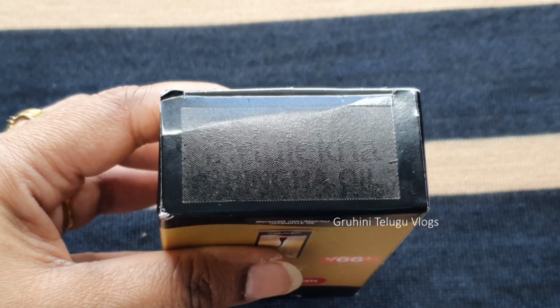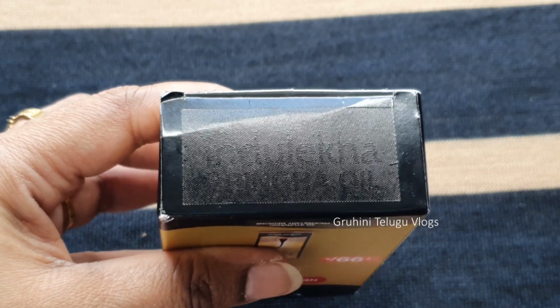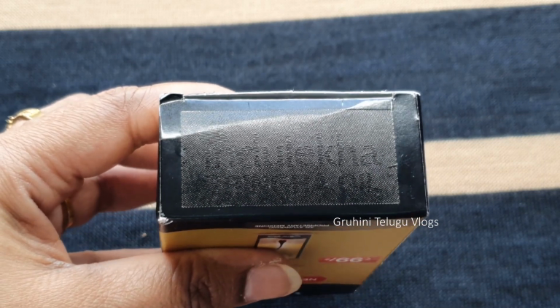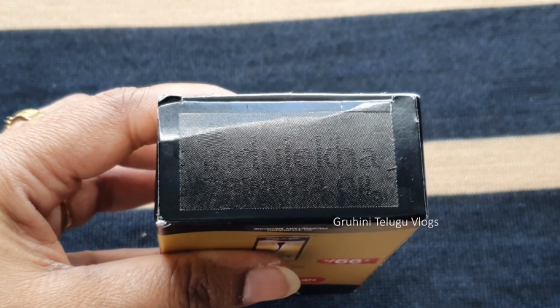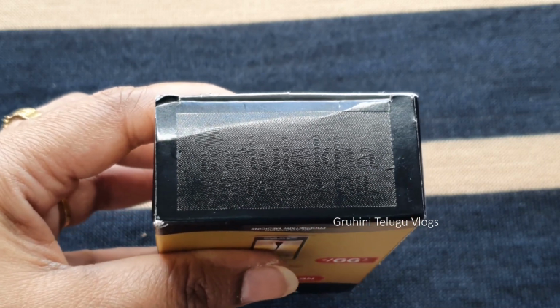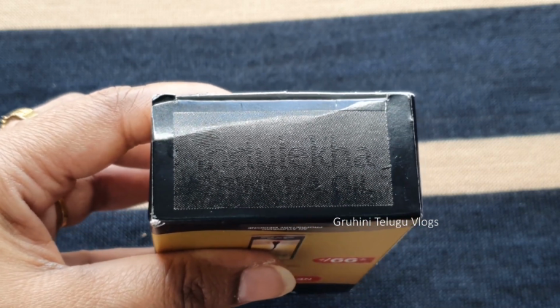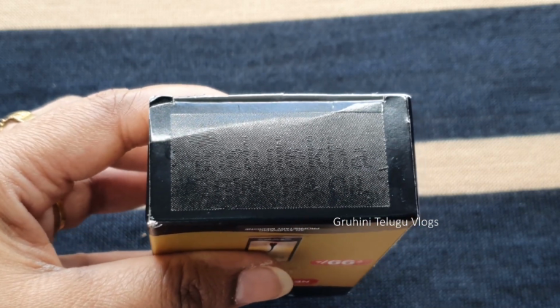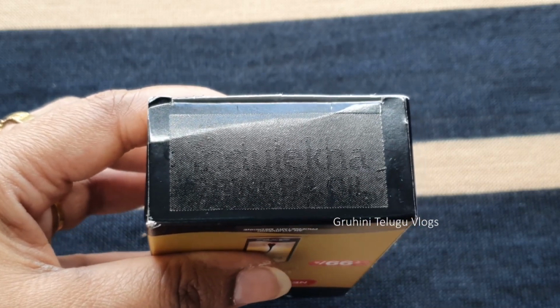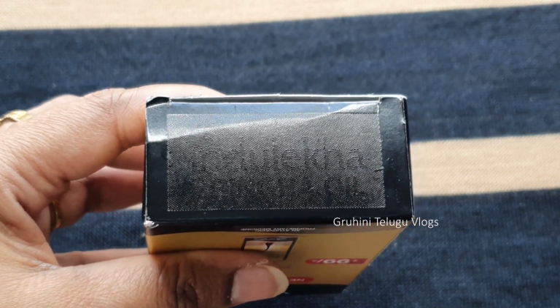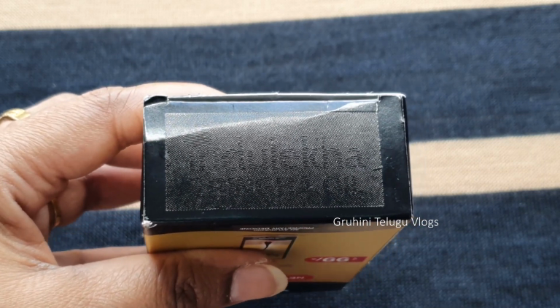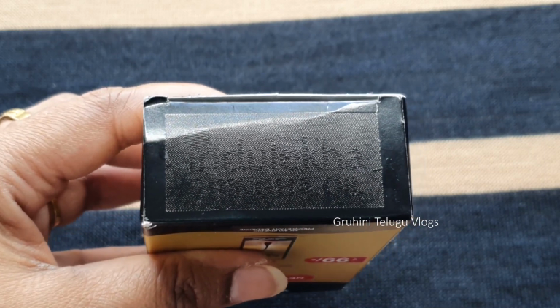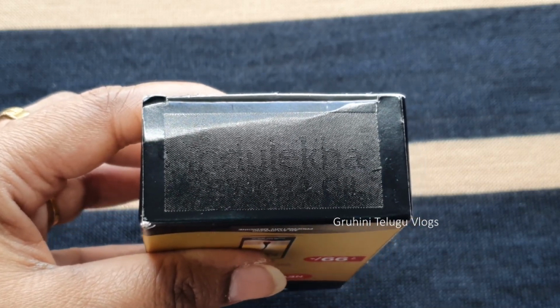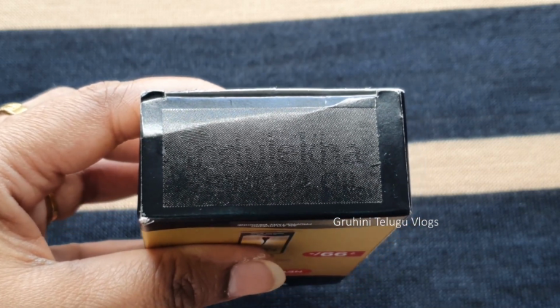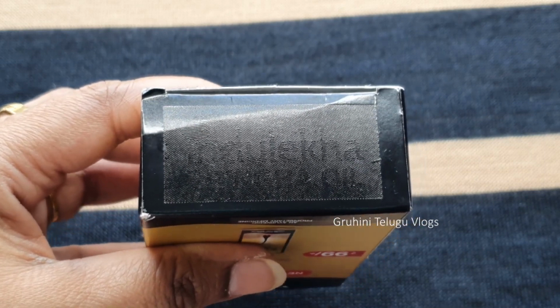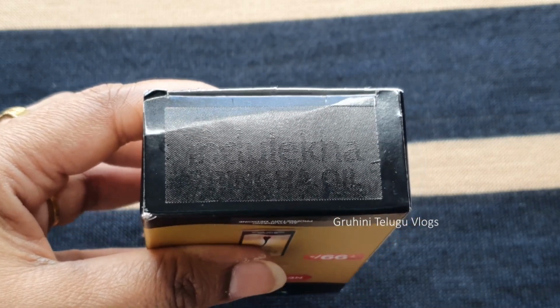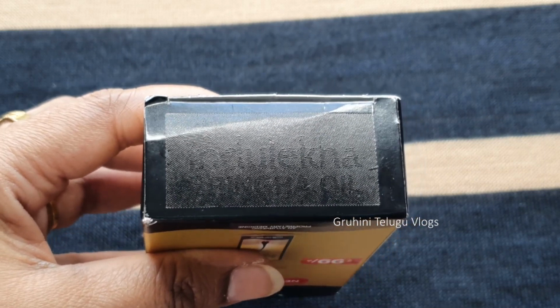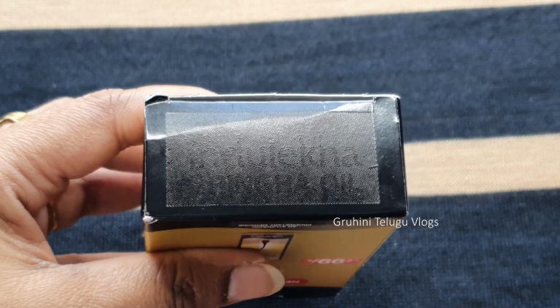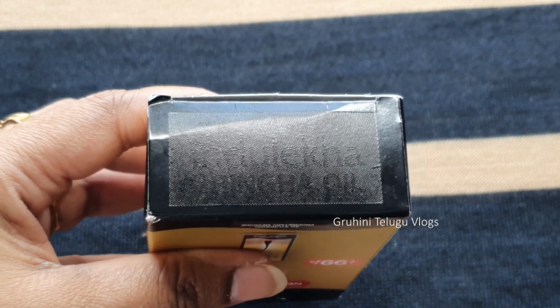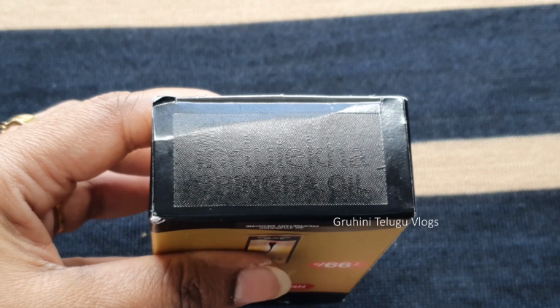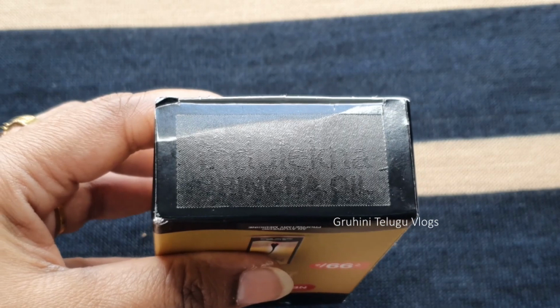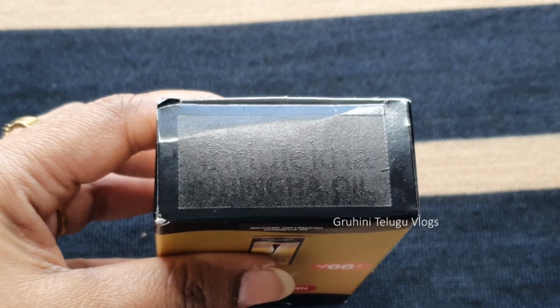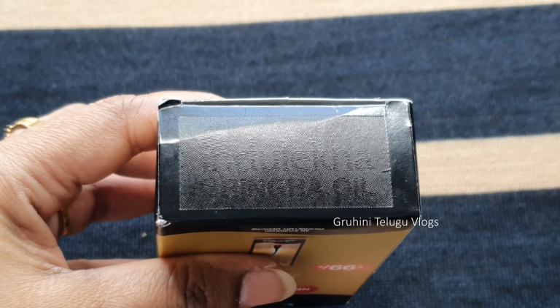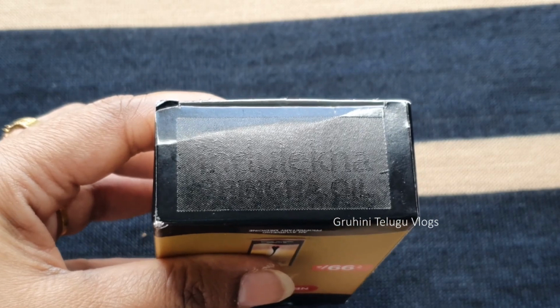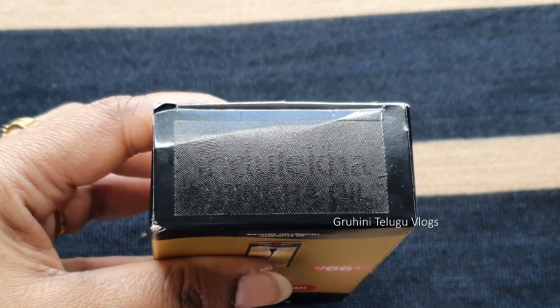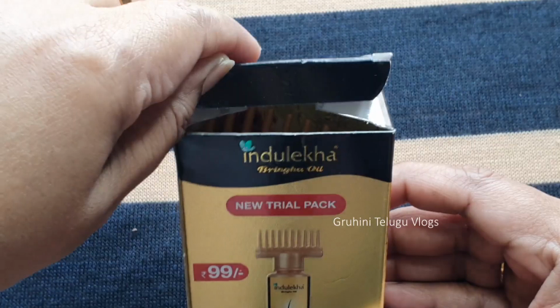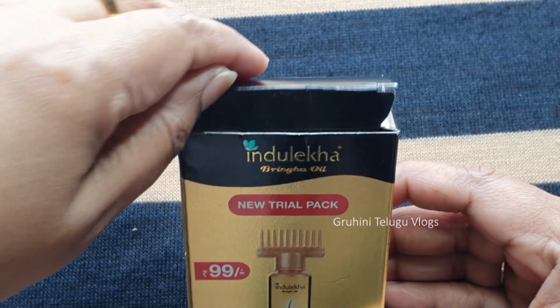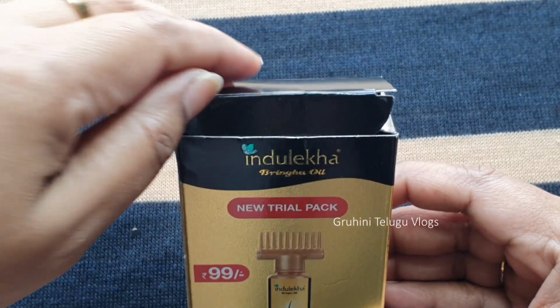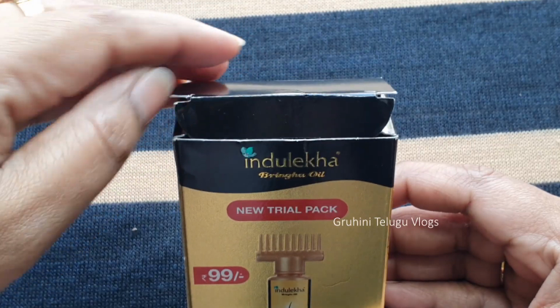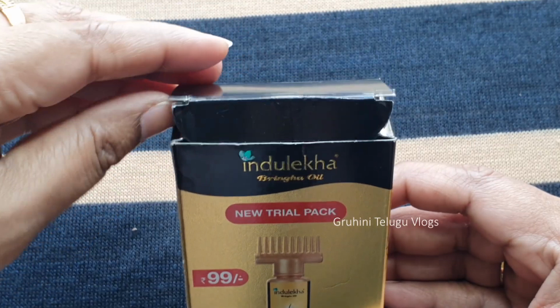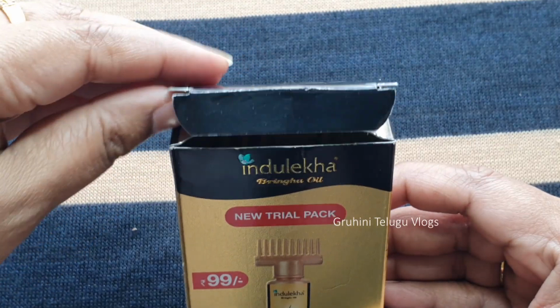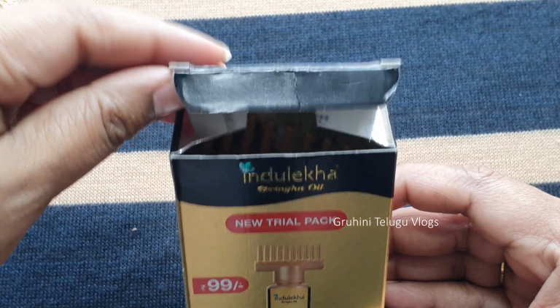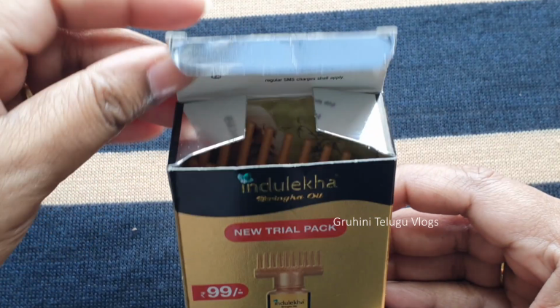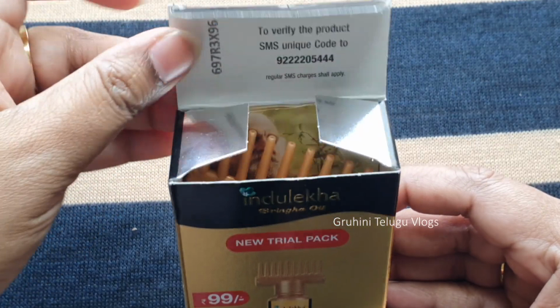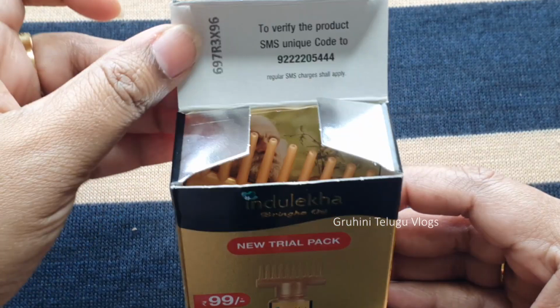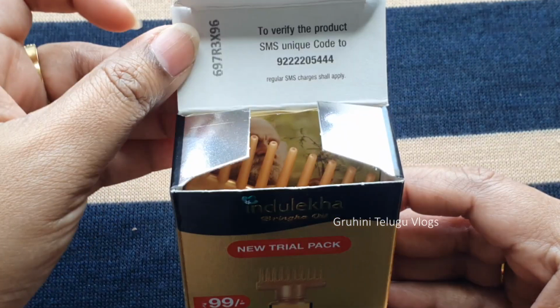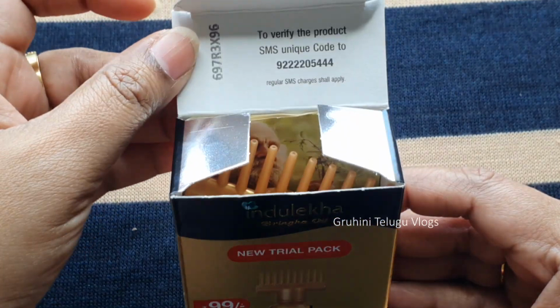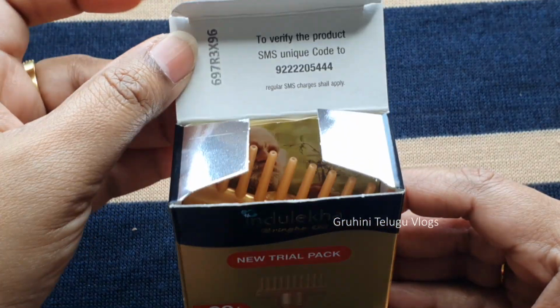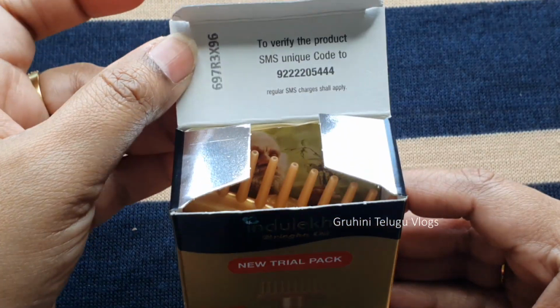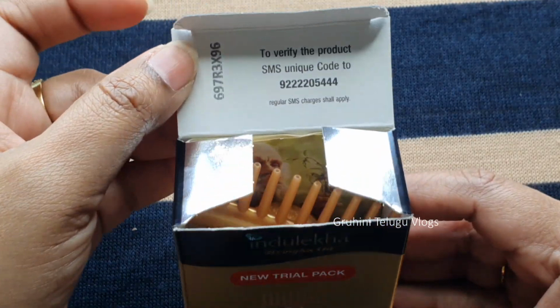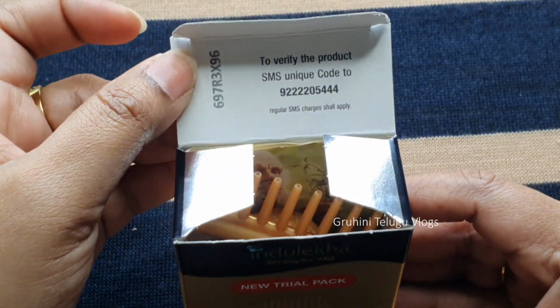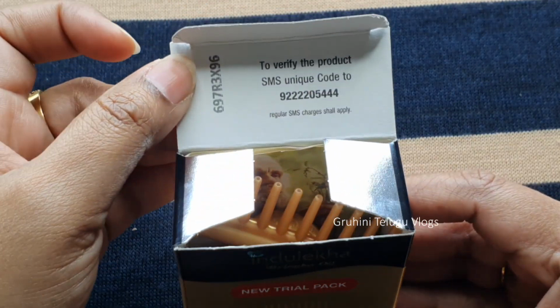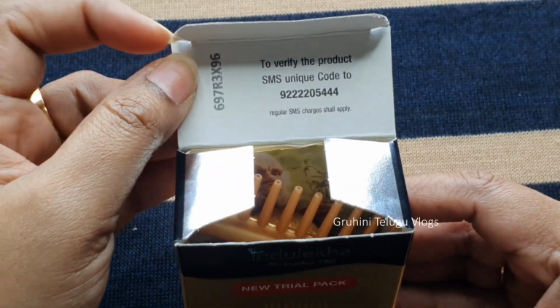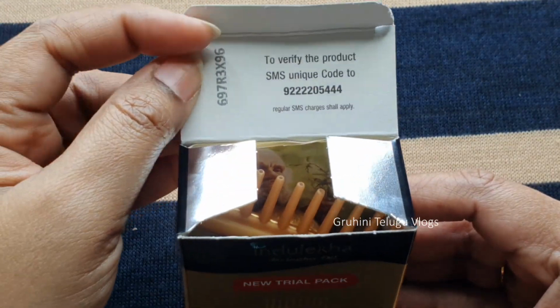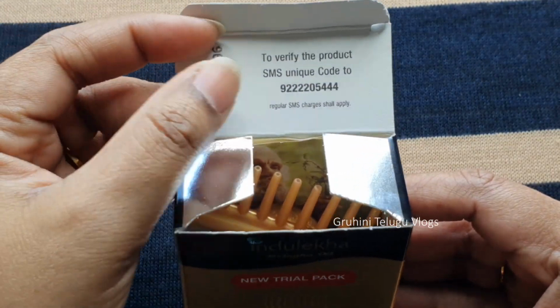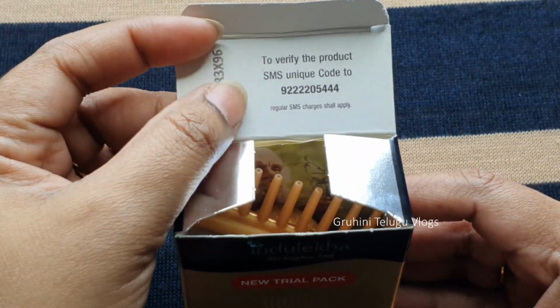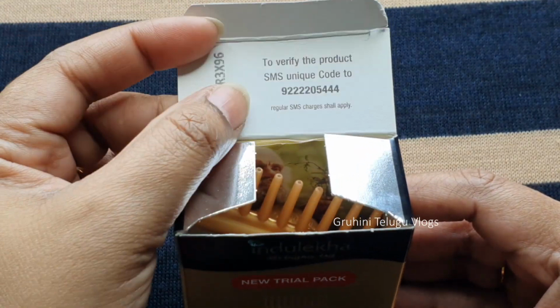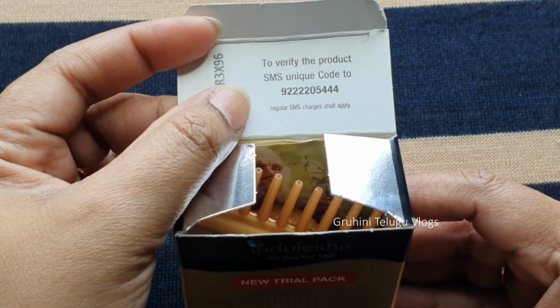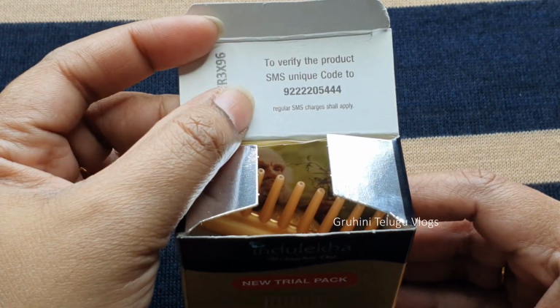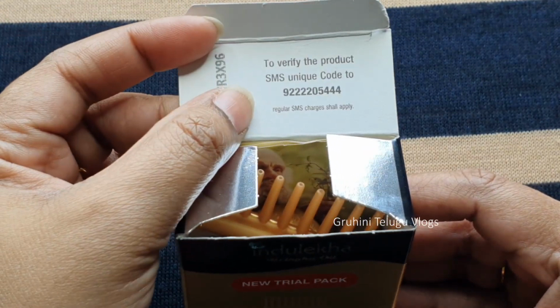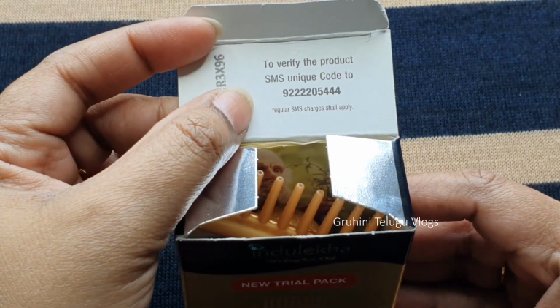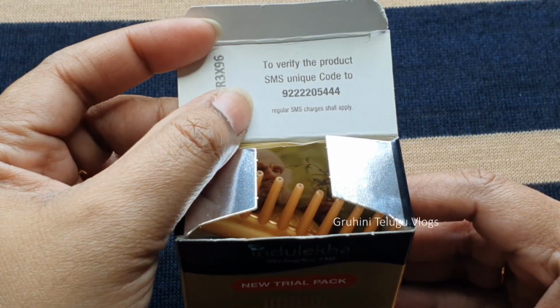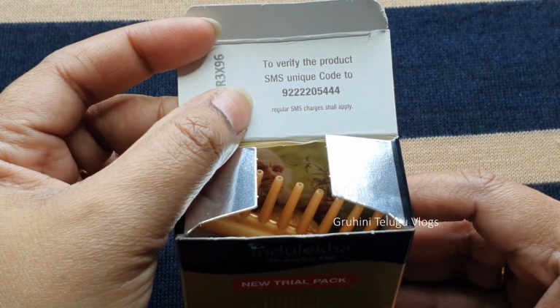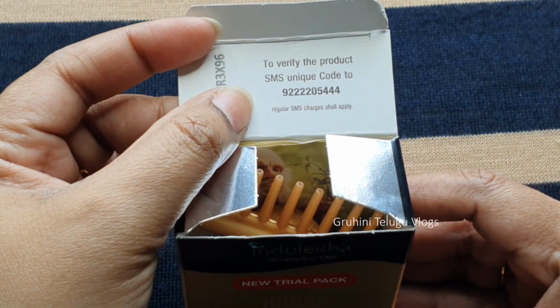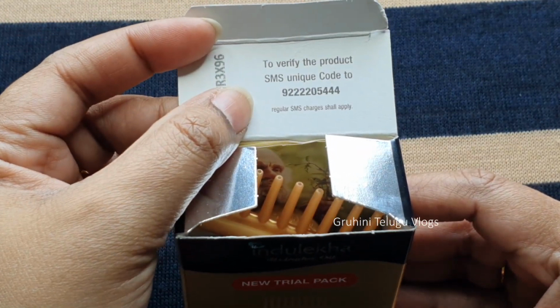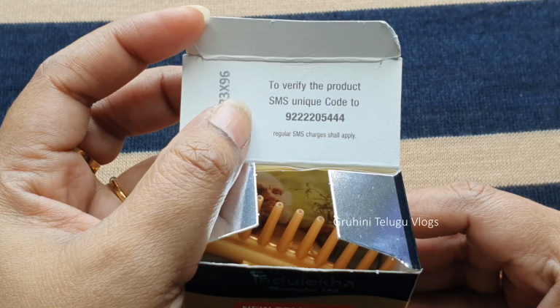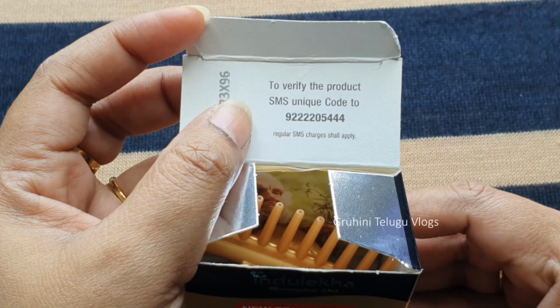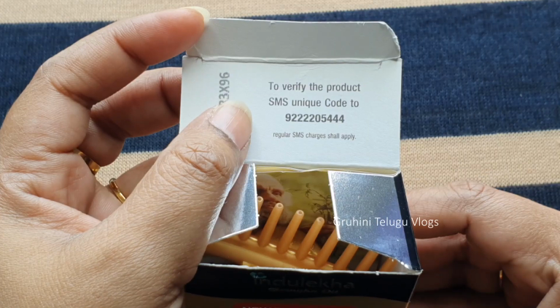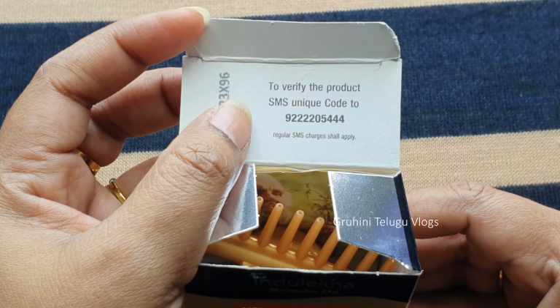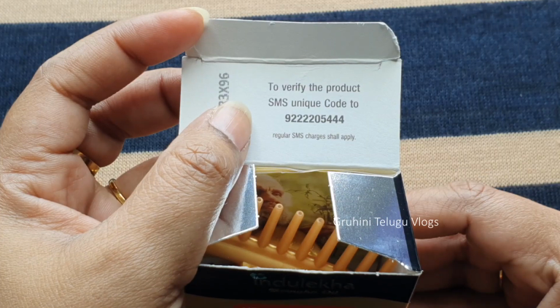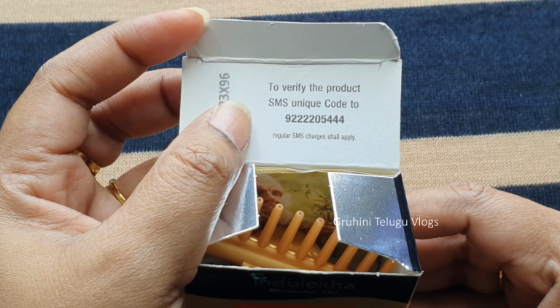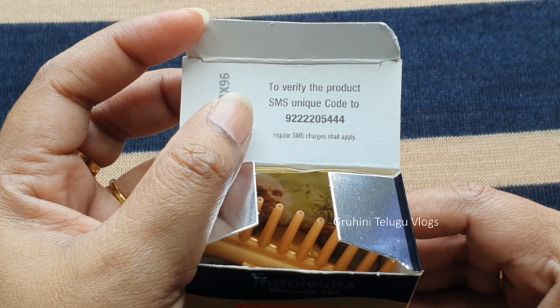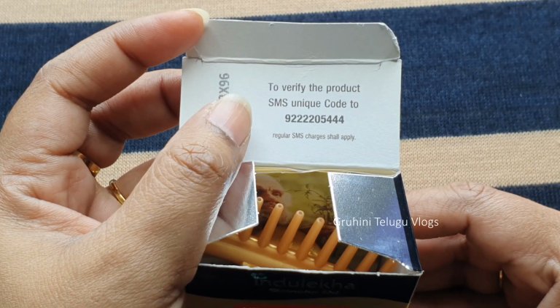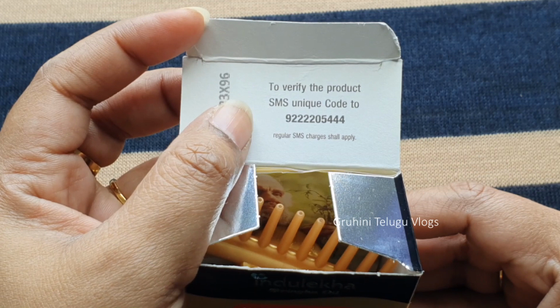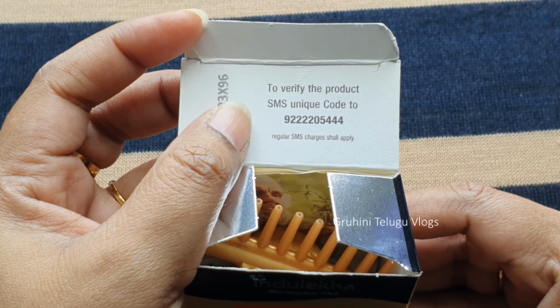Here there is an original pack. When you open the pack, there is an SMS code. We will verify this product using that code.